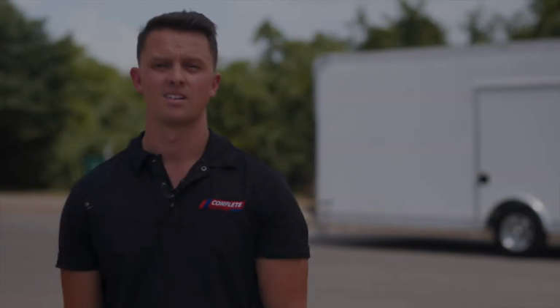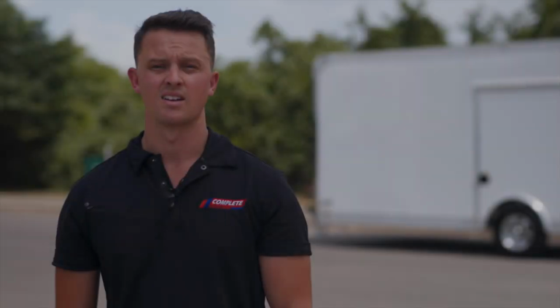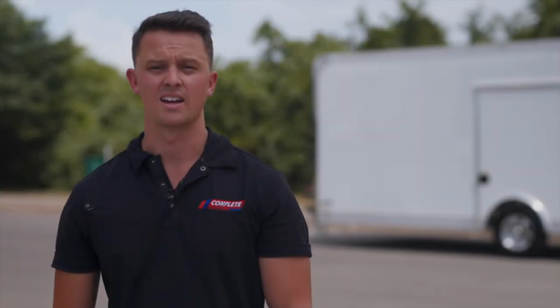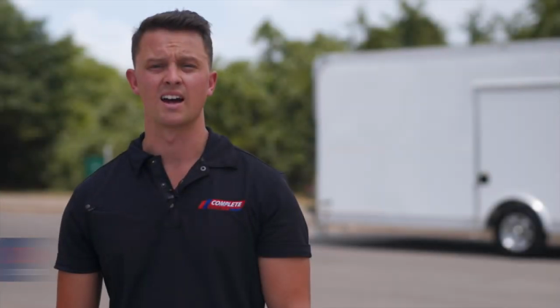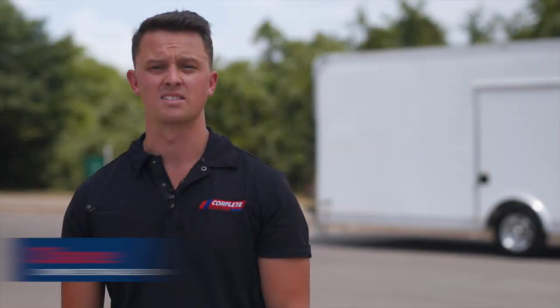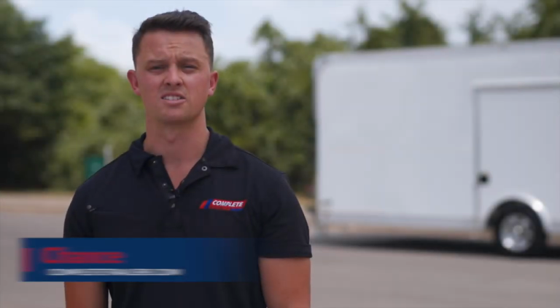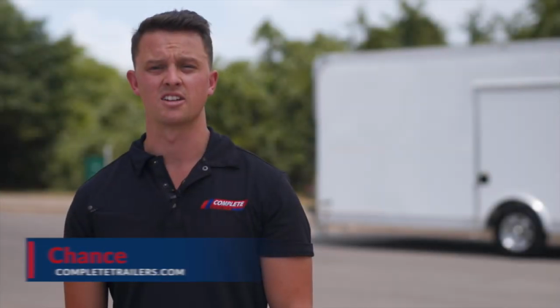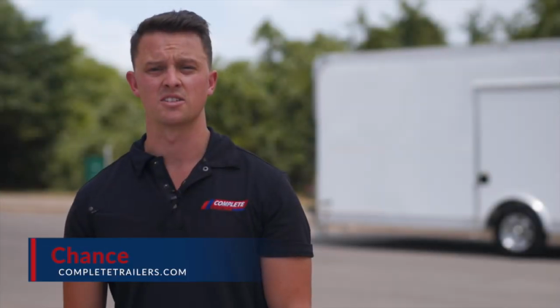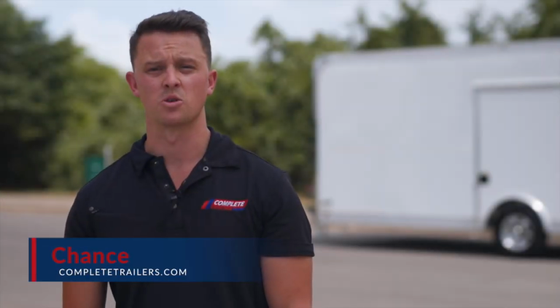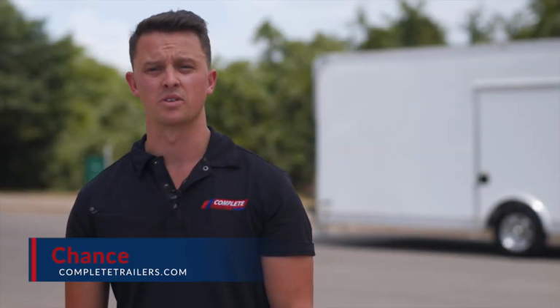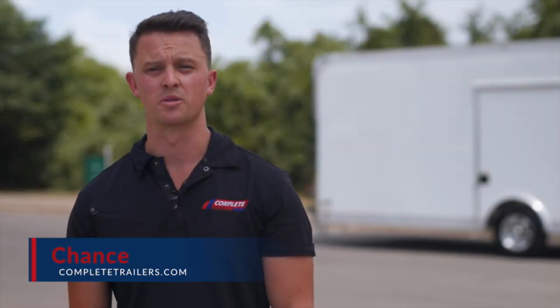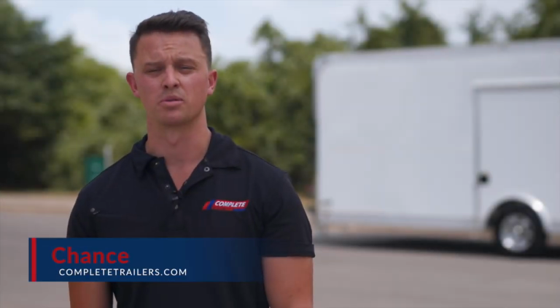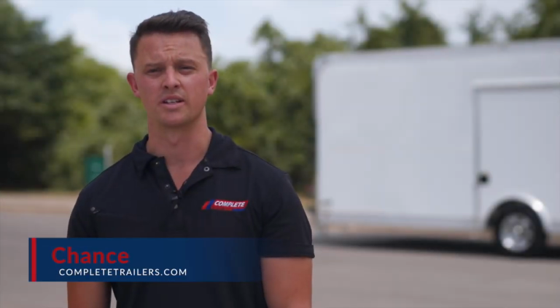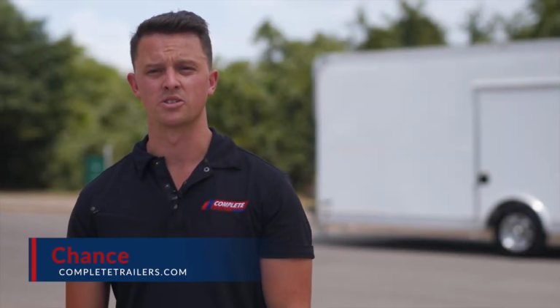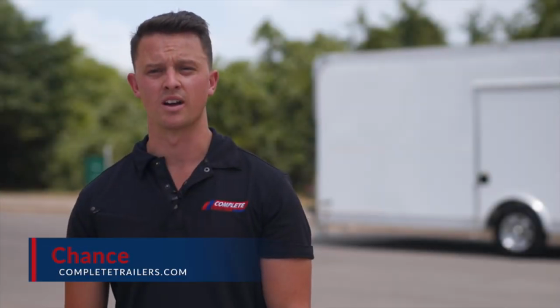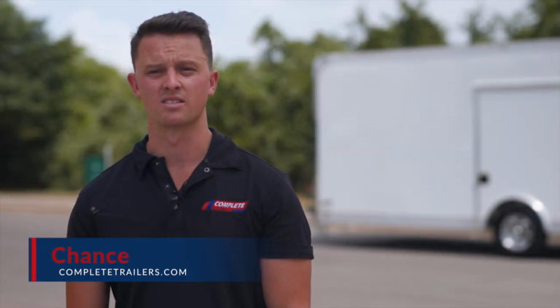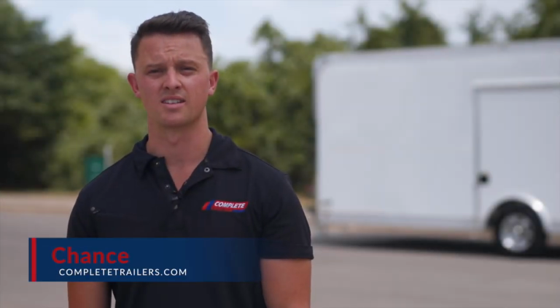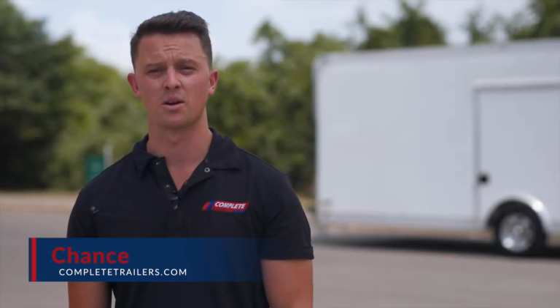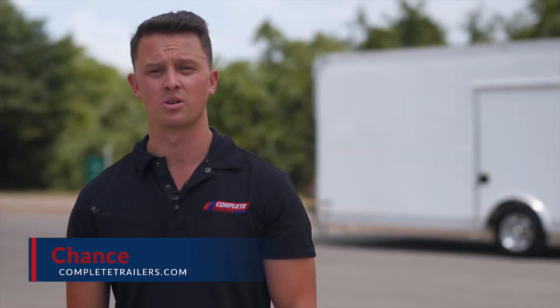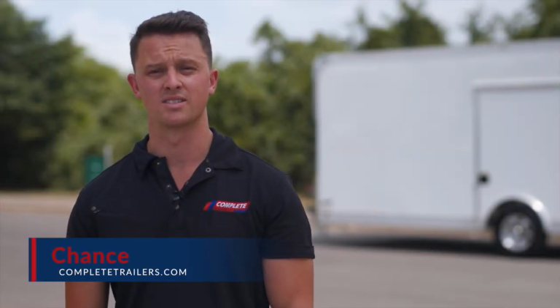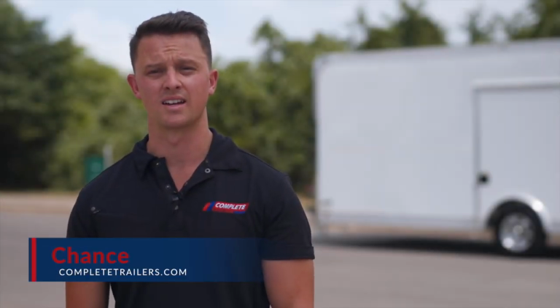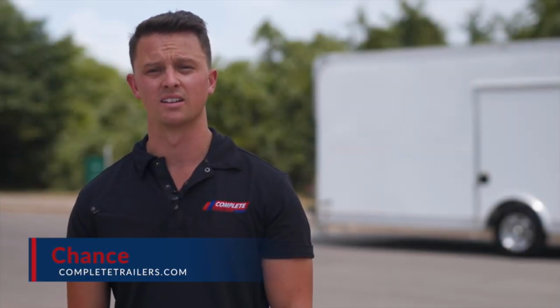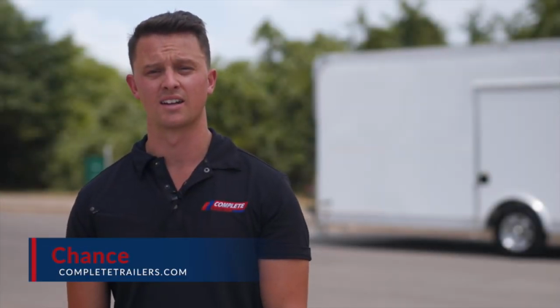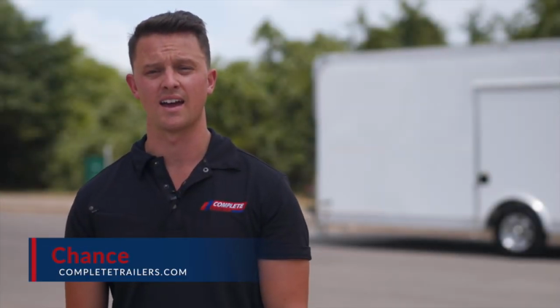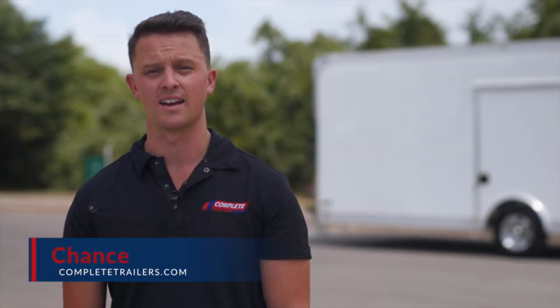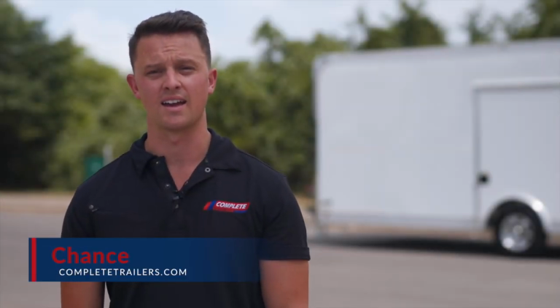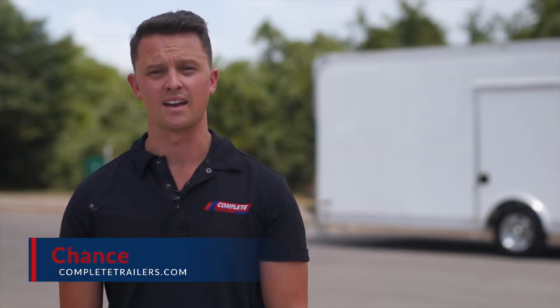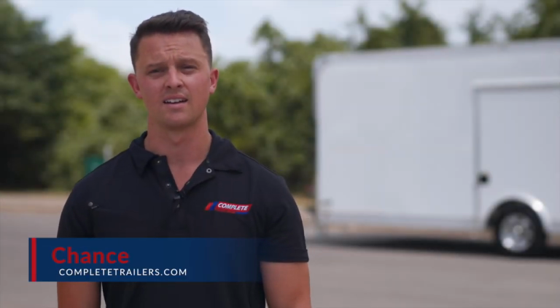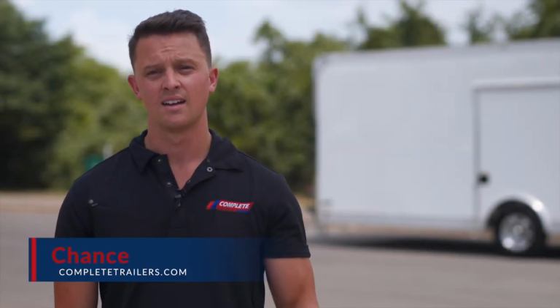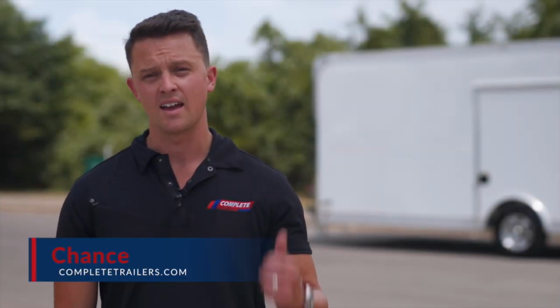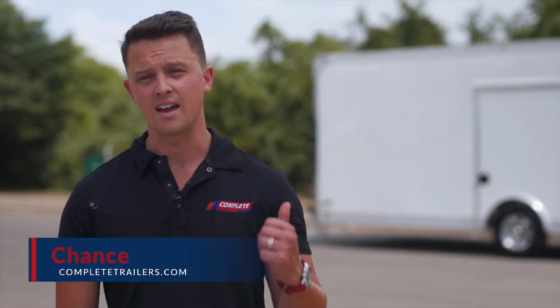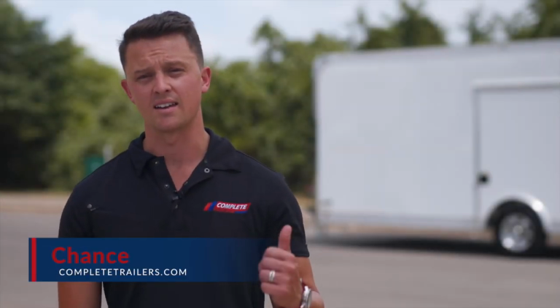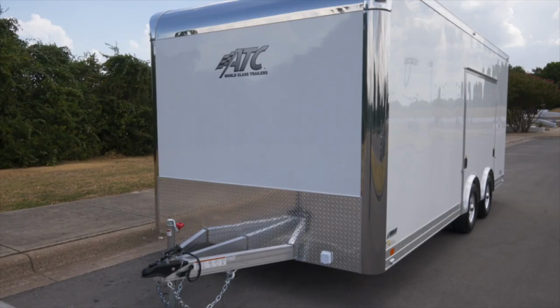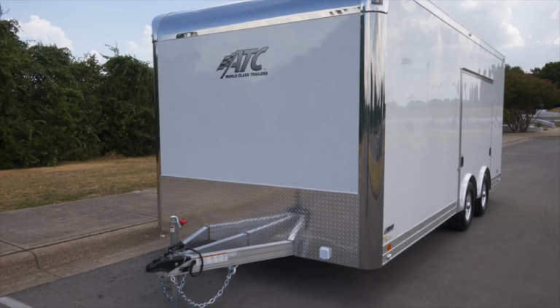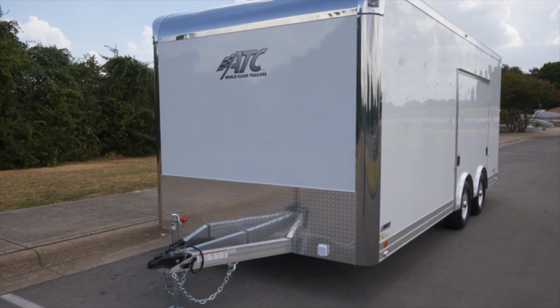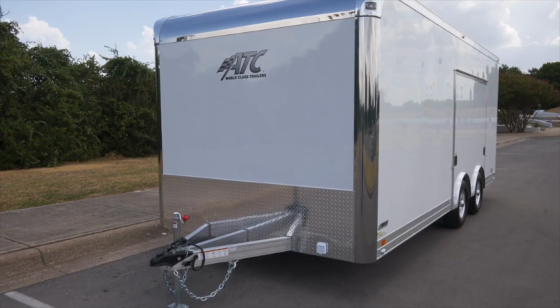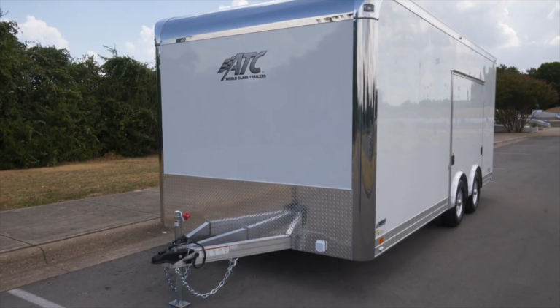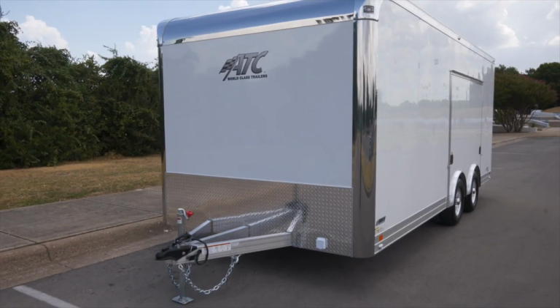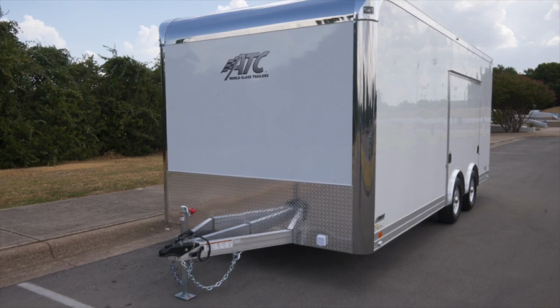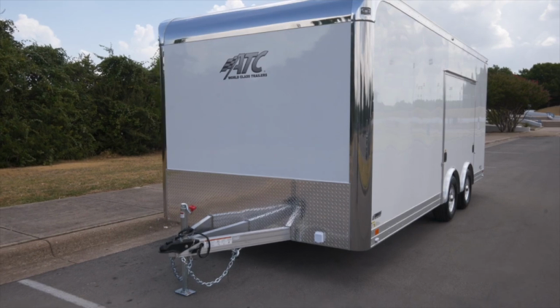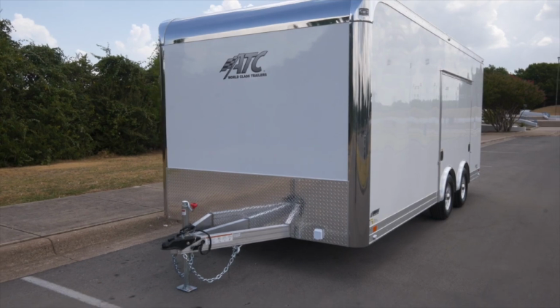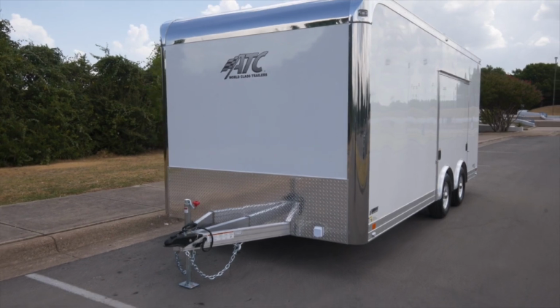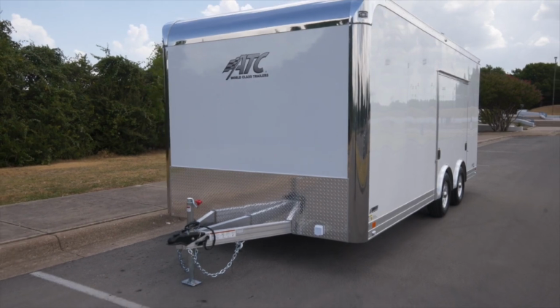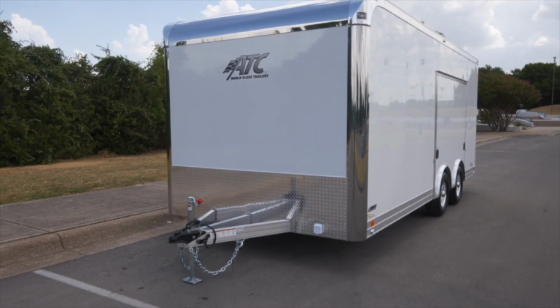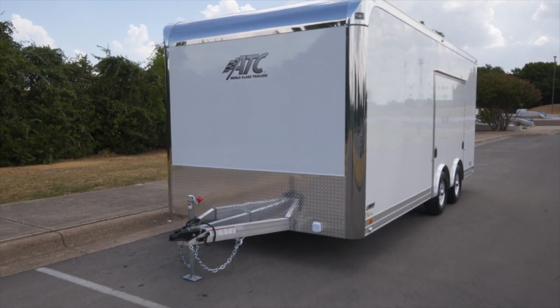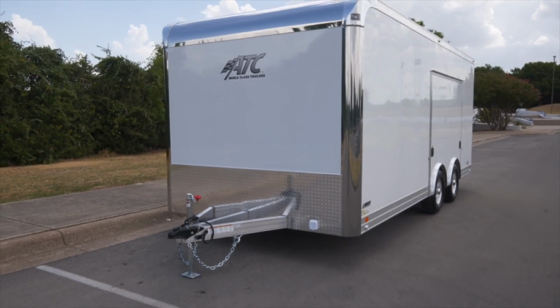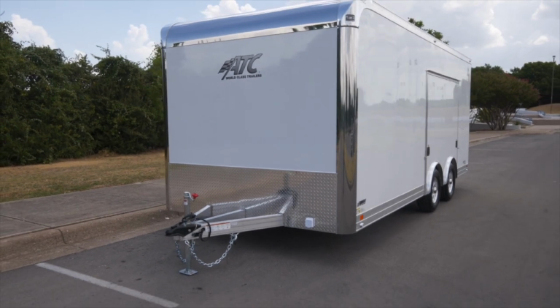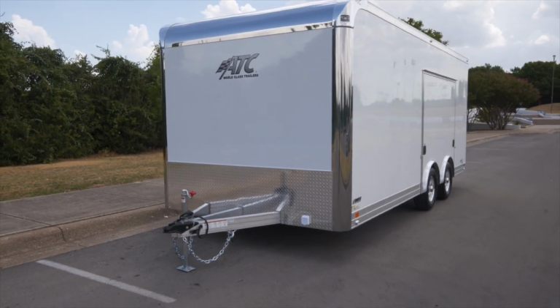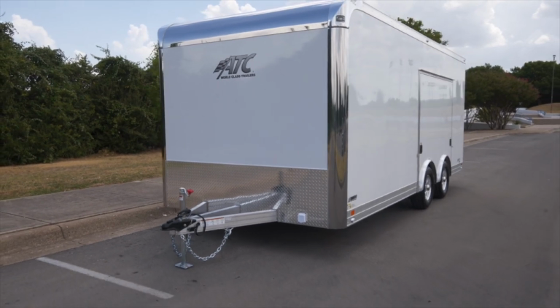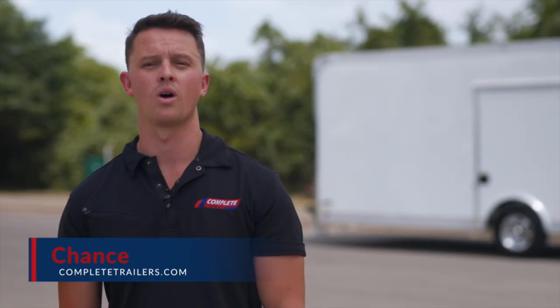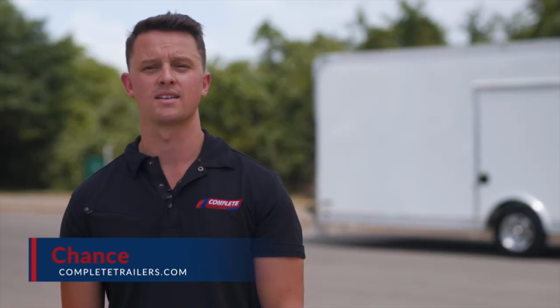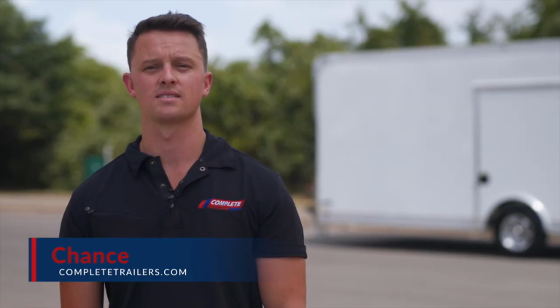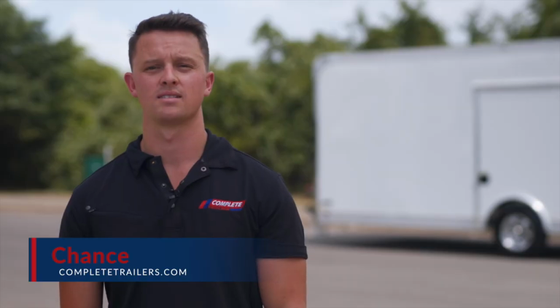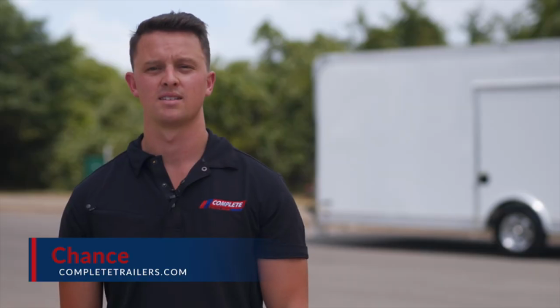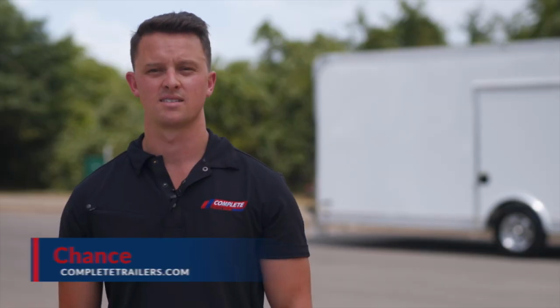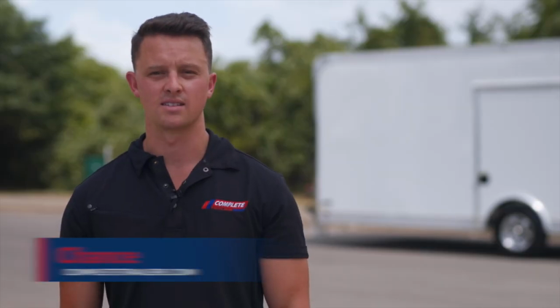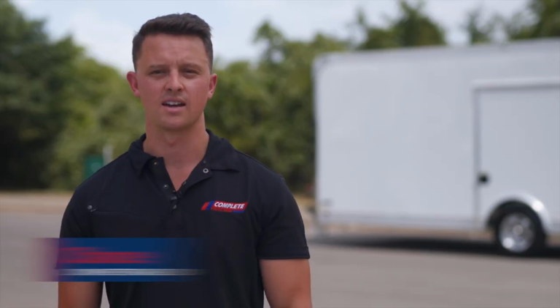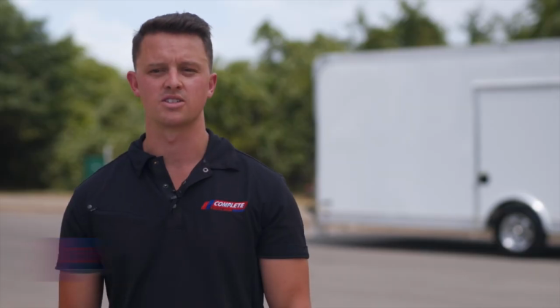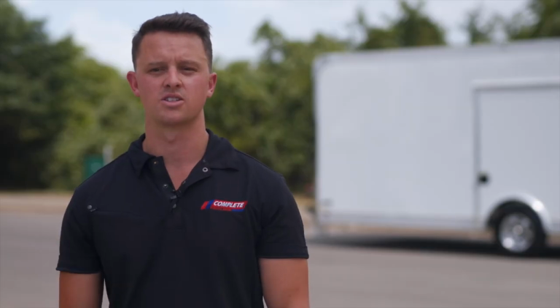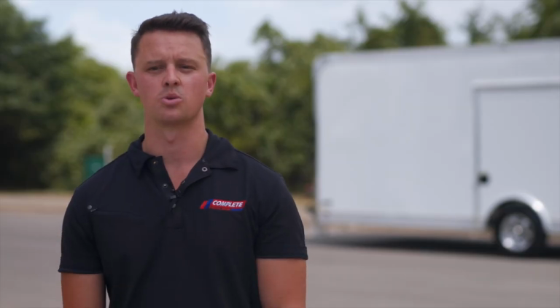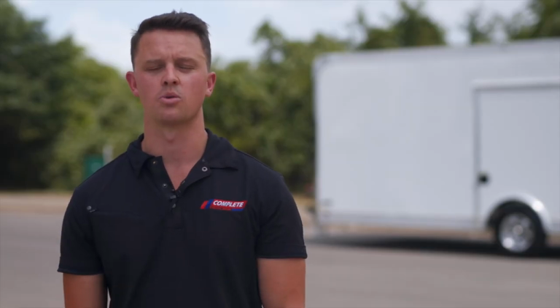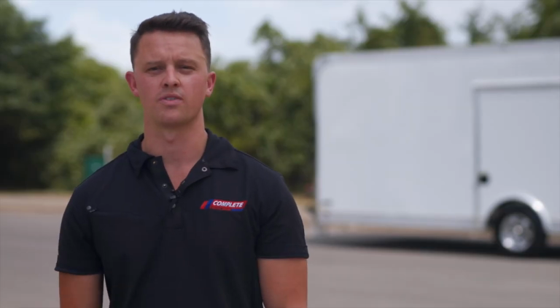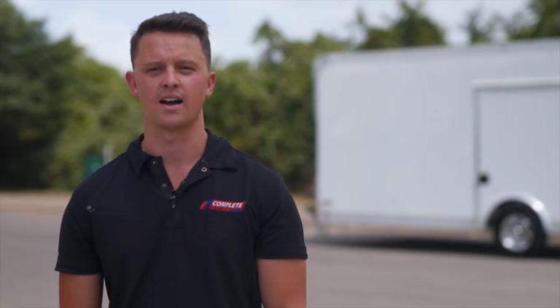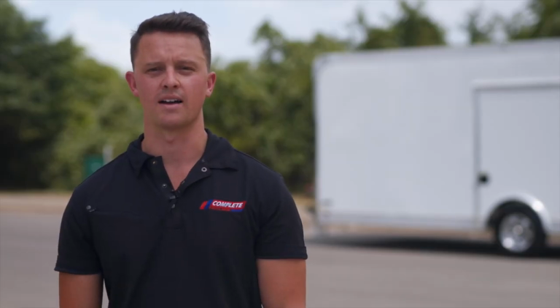Hey guys, it's Chance over at CompleteTrailers. Today we're gonna take a look at an 8 and a half by 20 ATC Quest CH205.